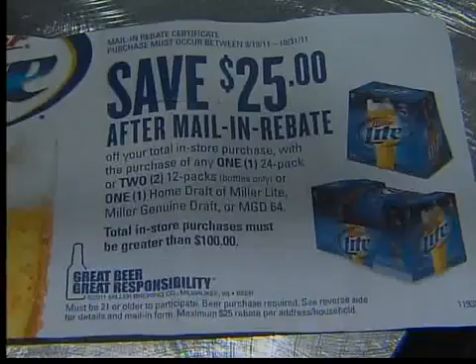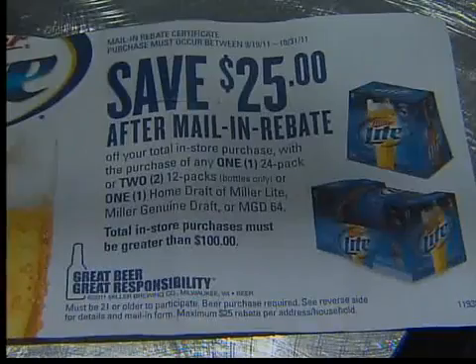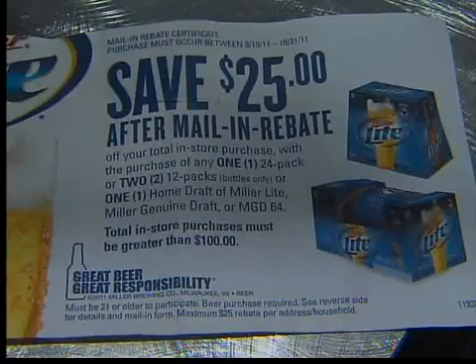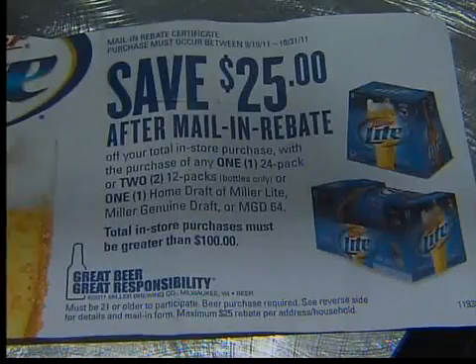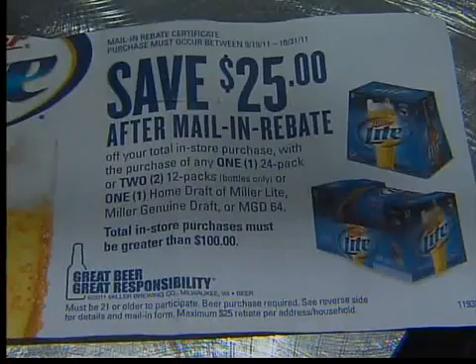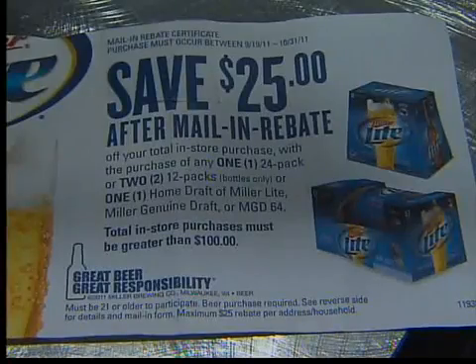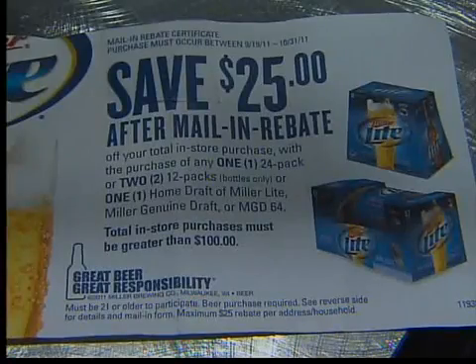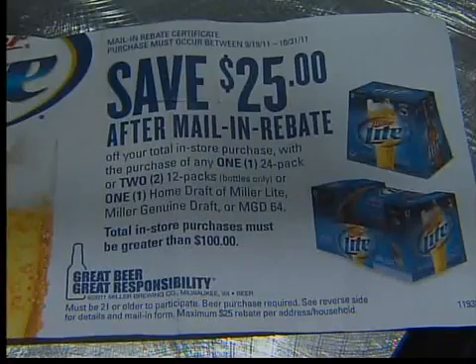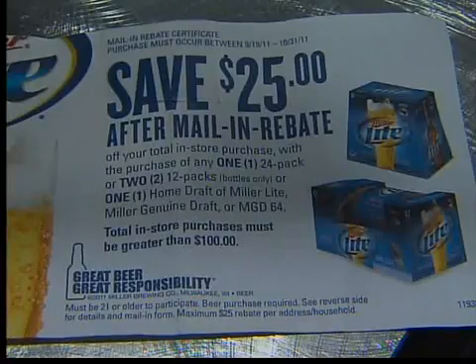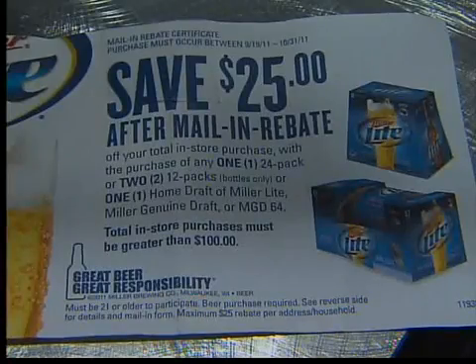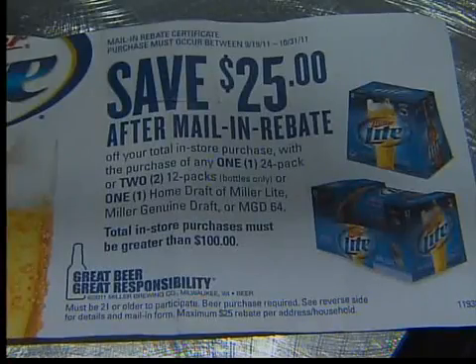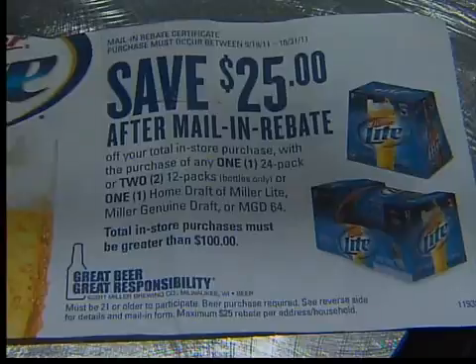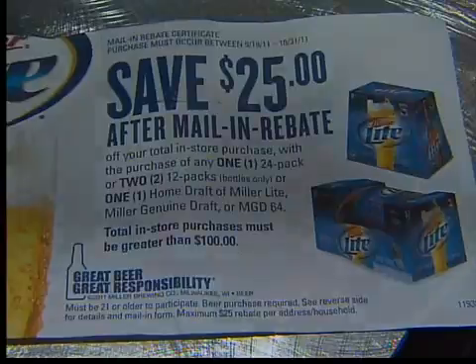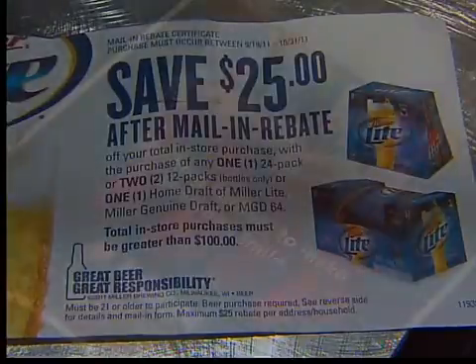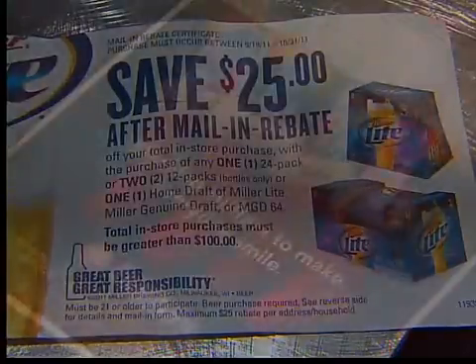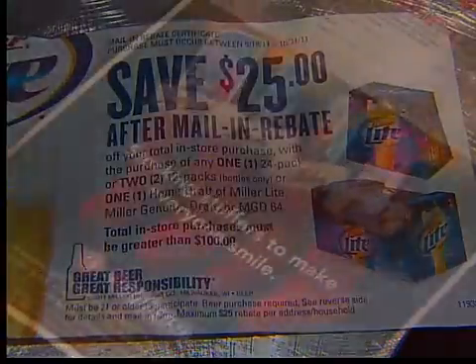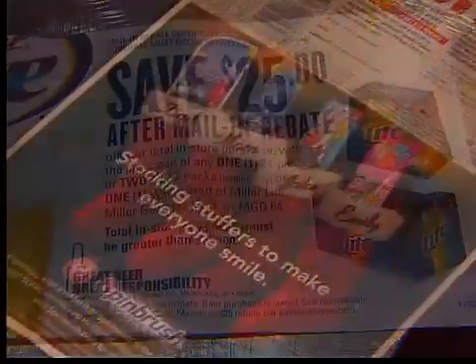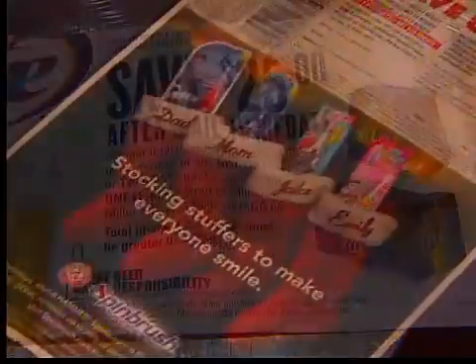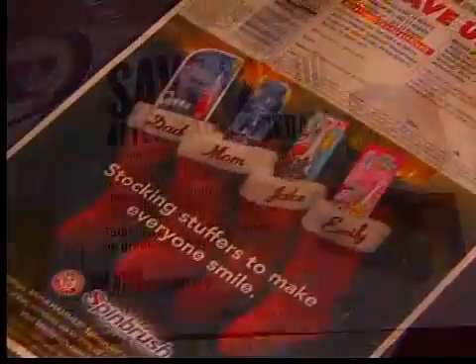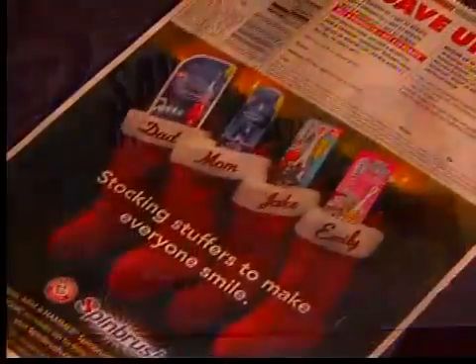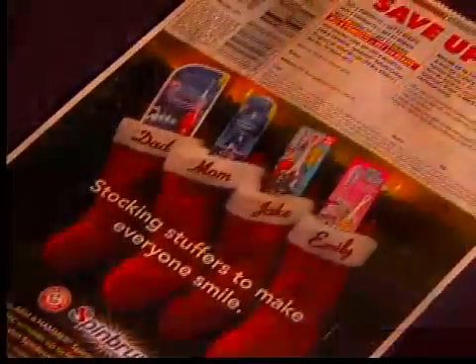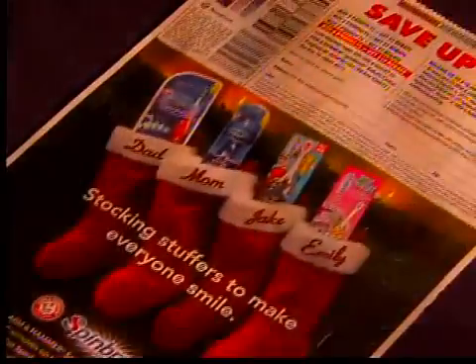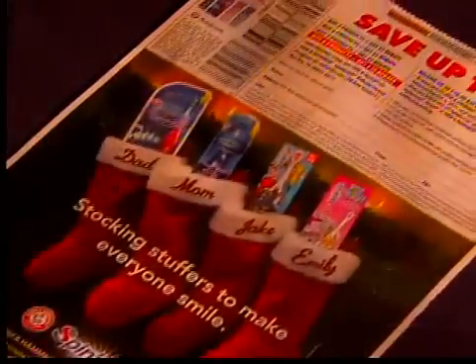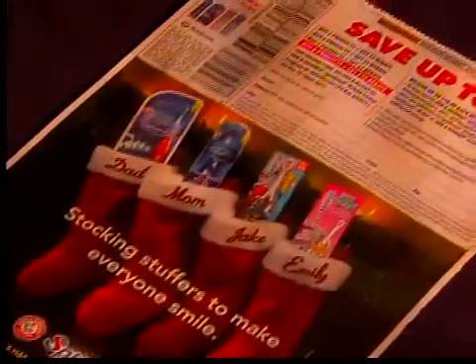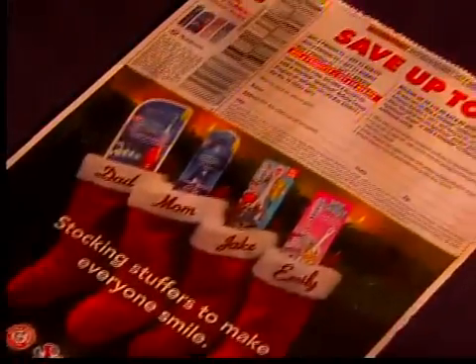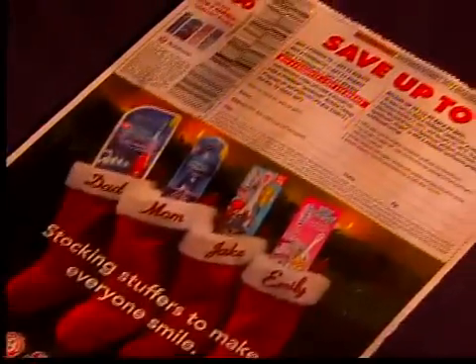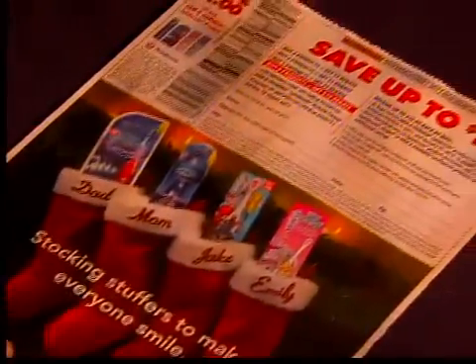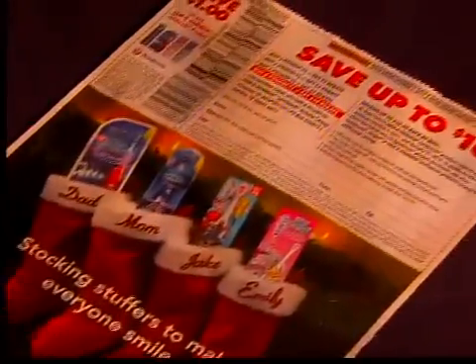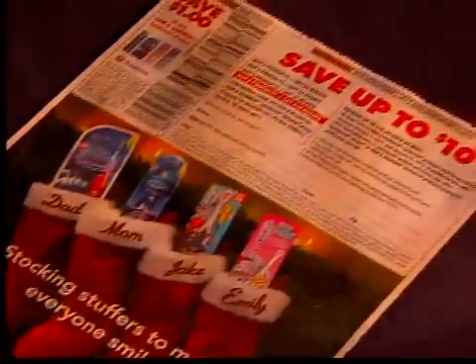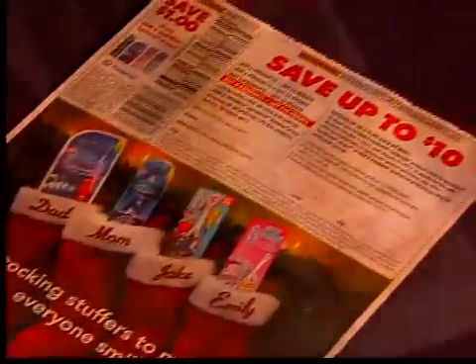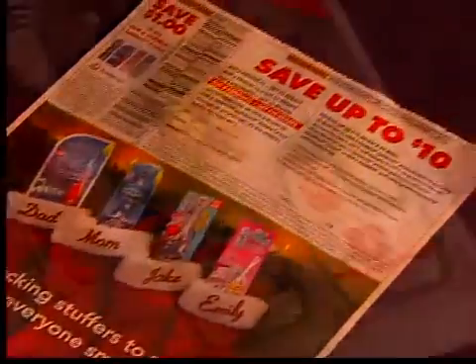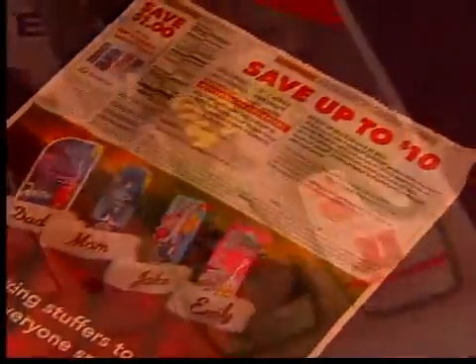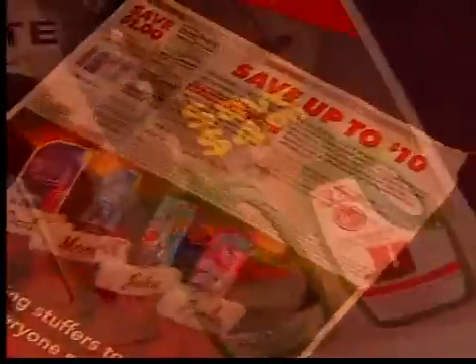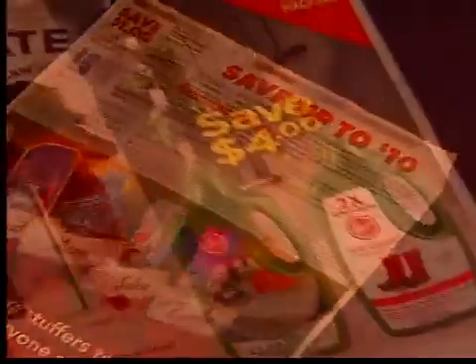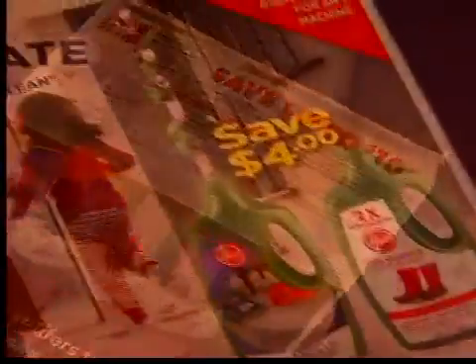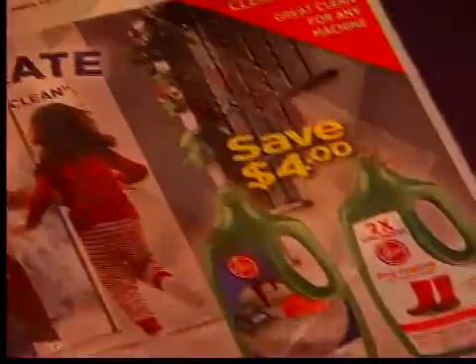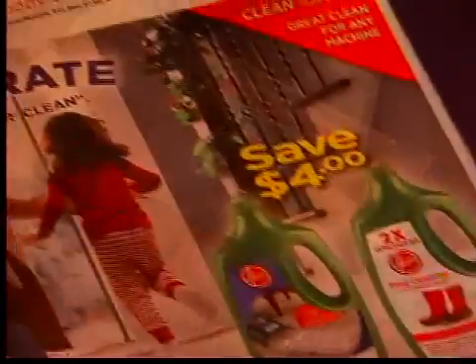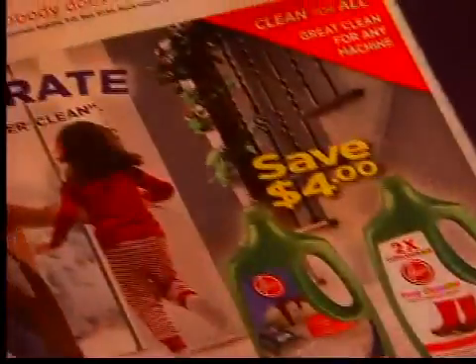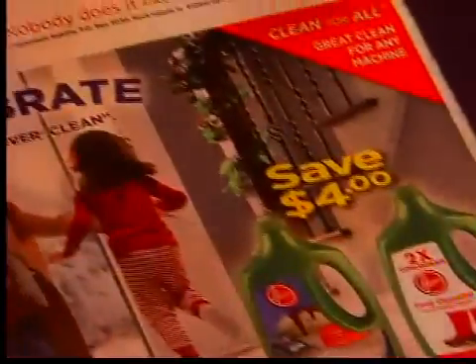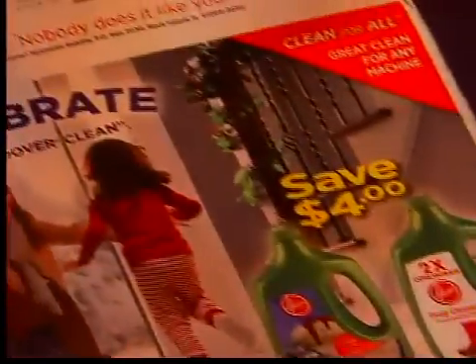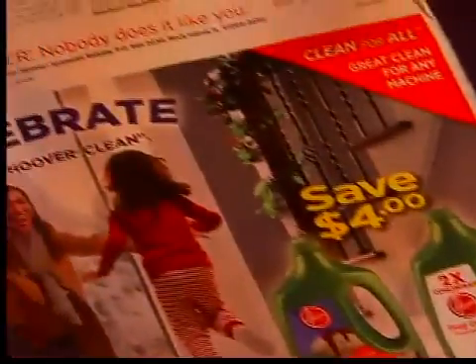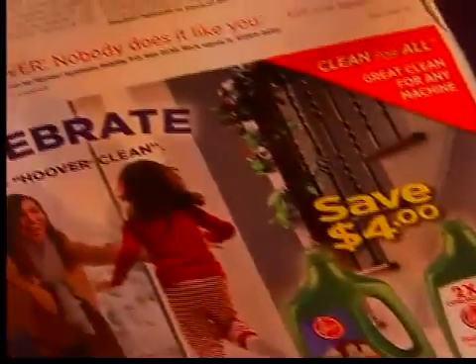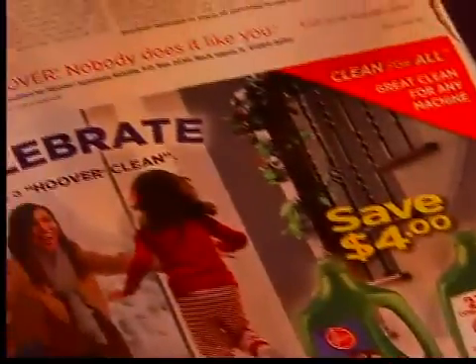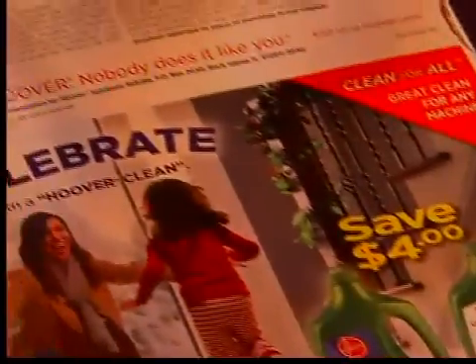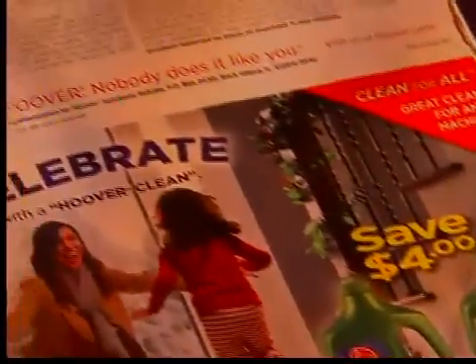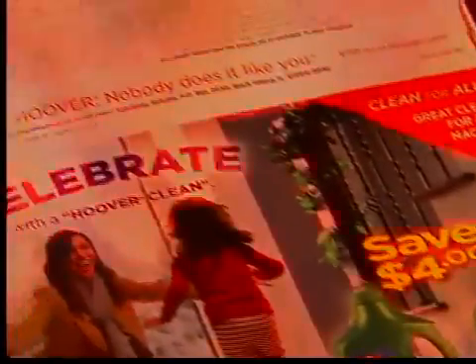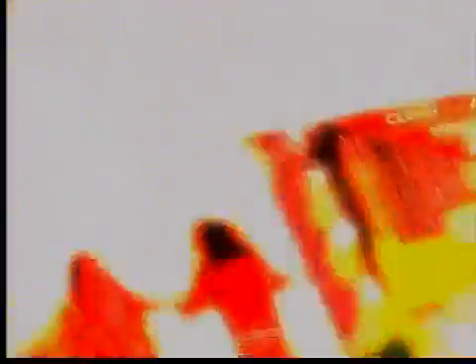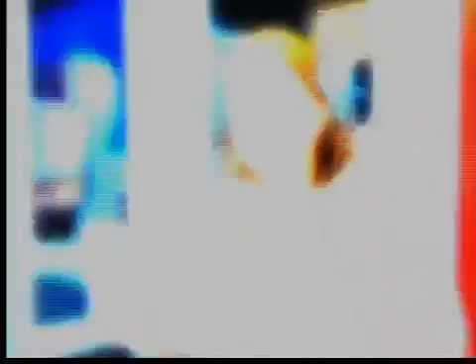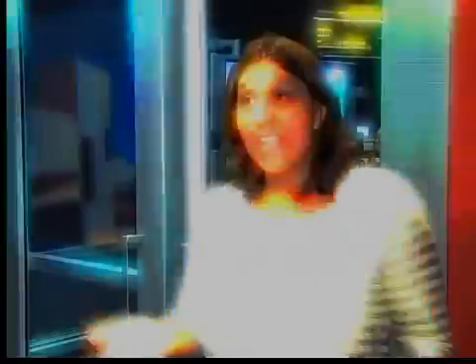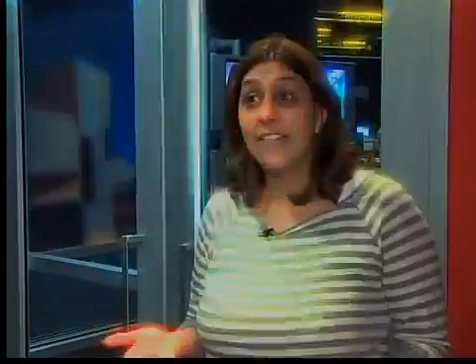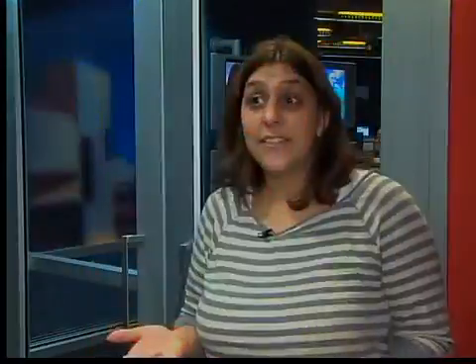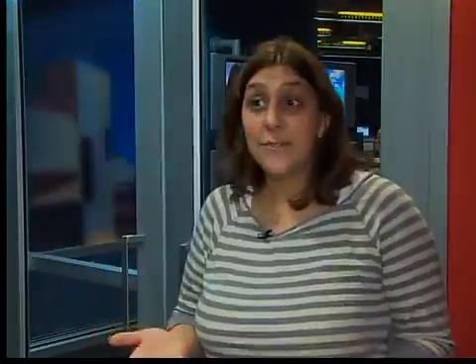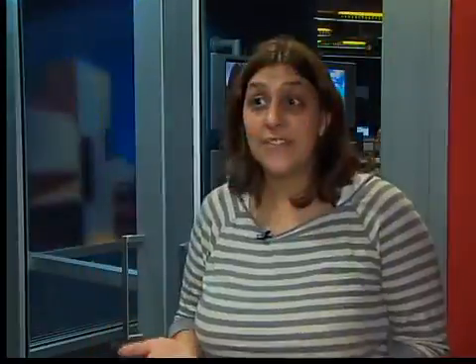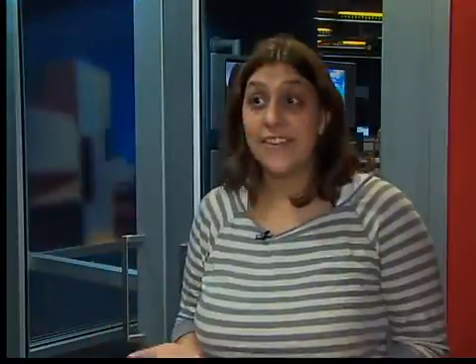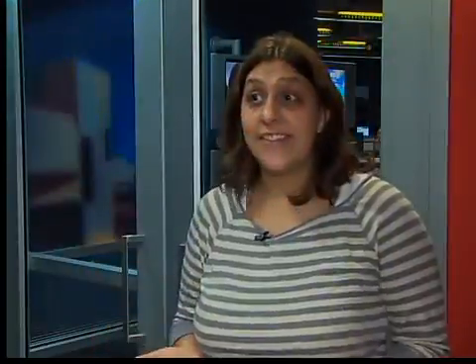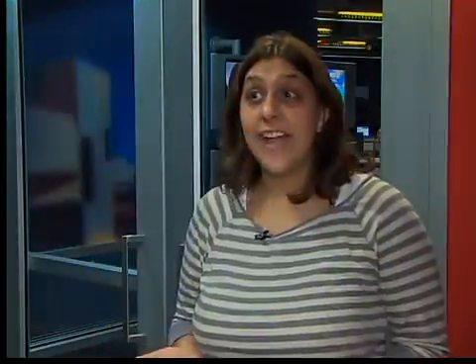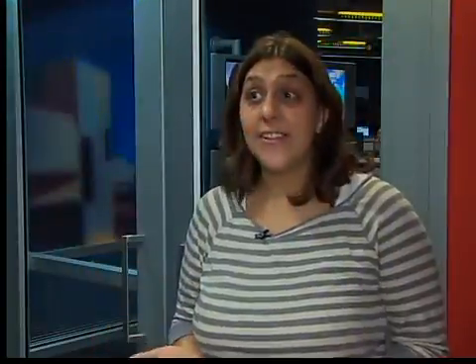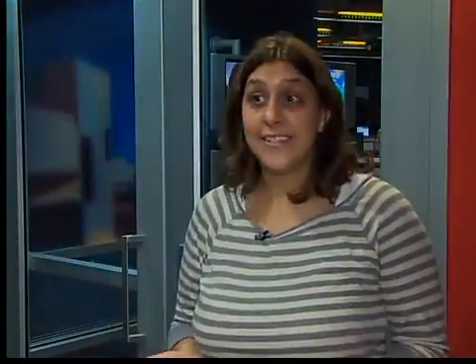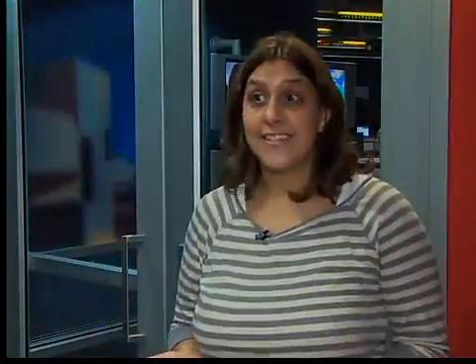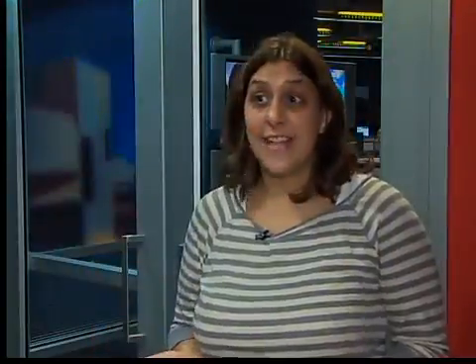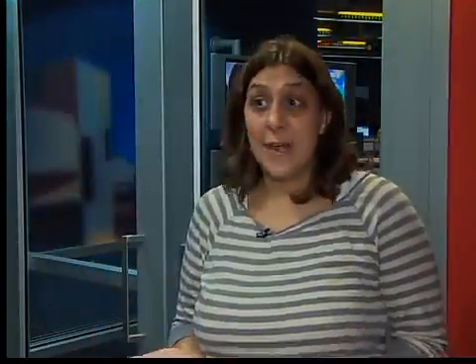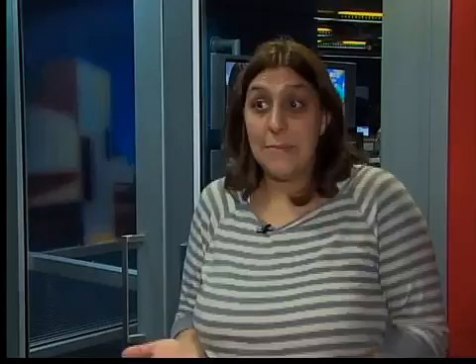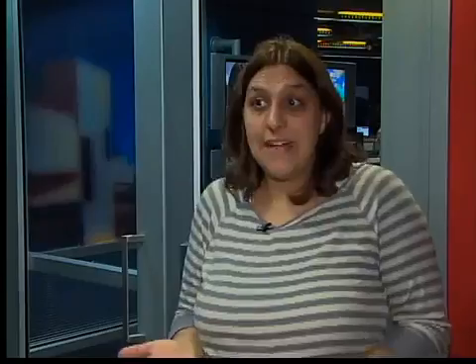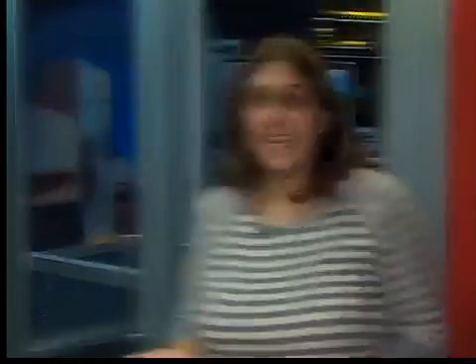They're popping up everywhere, just in time for the holidays — money-saving rebates. Saving $25 is a lot of money.